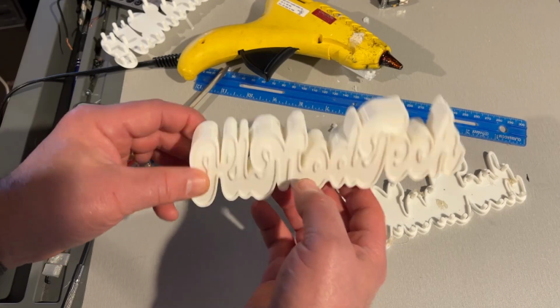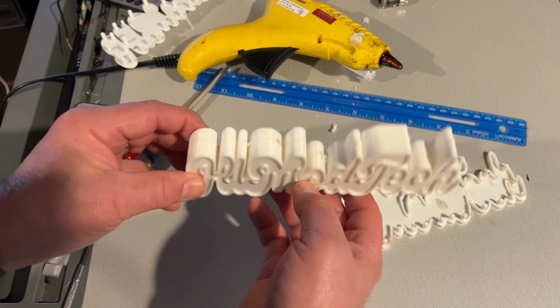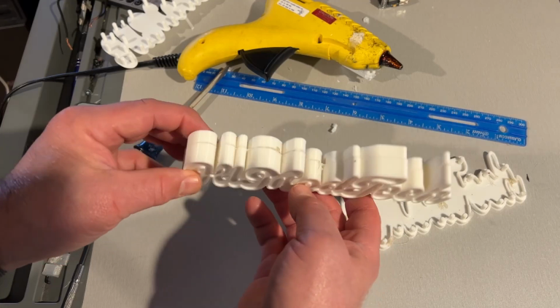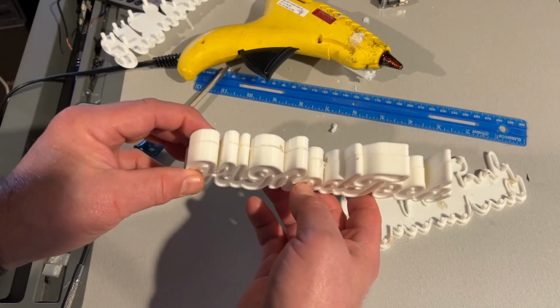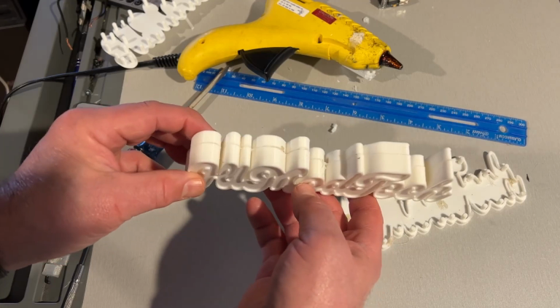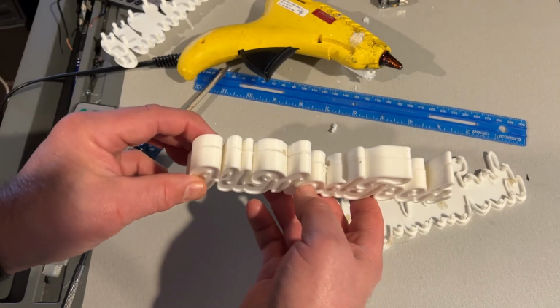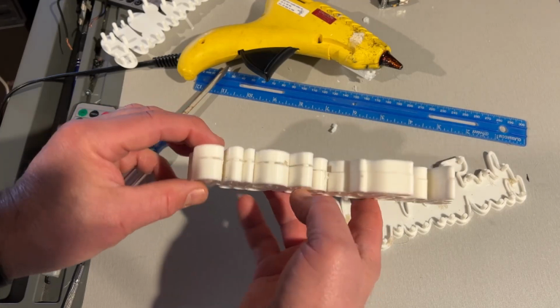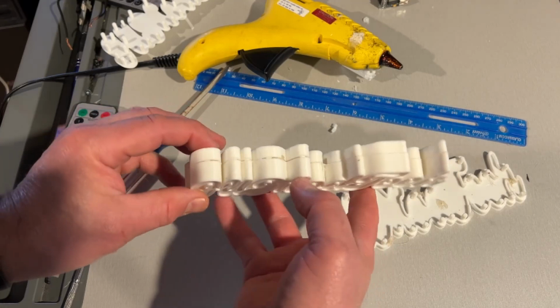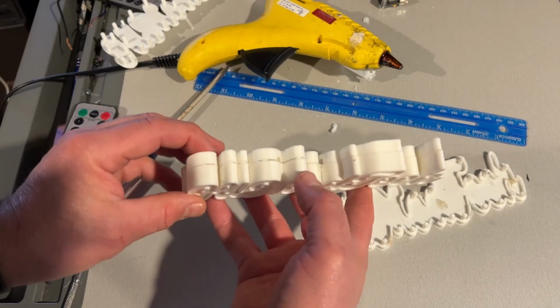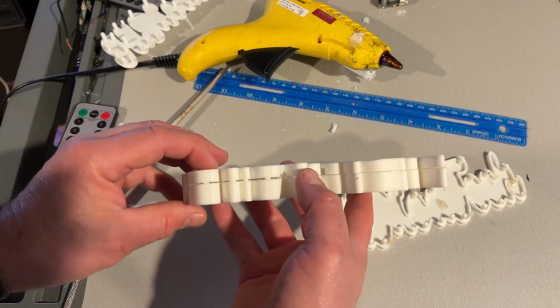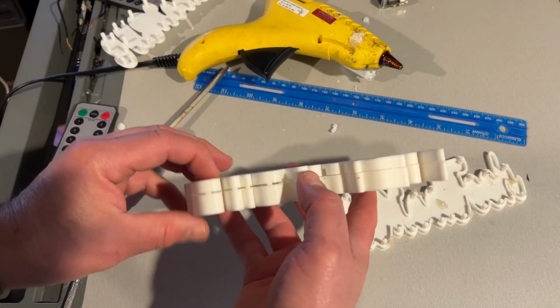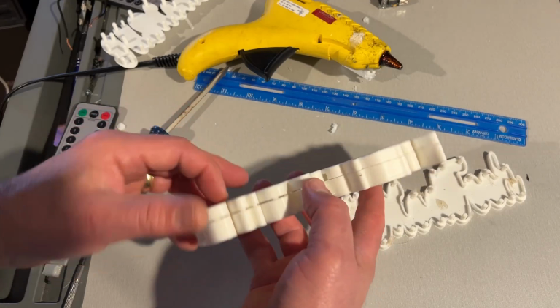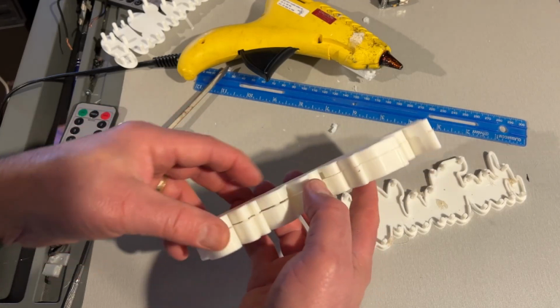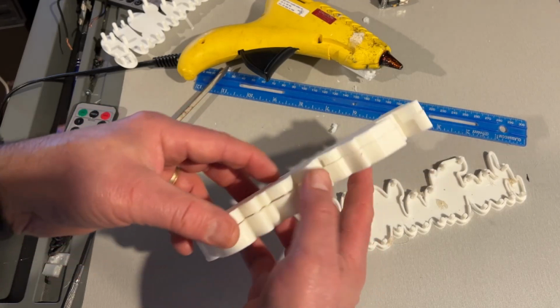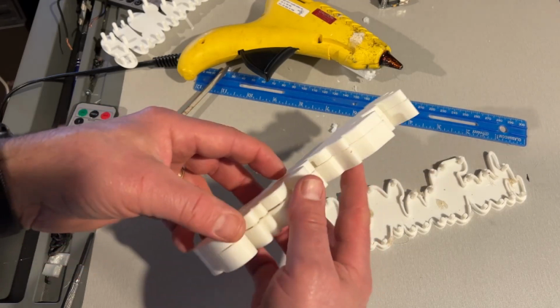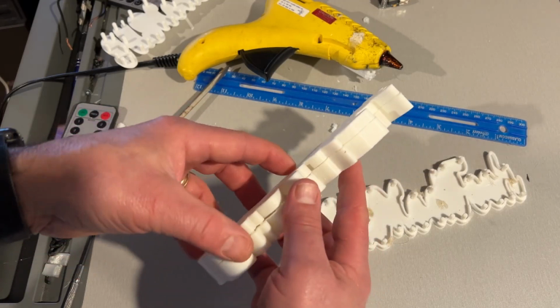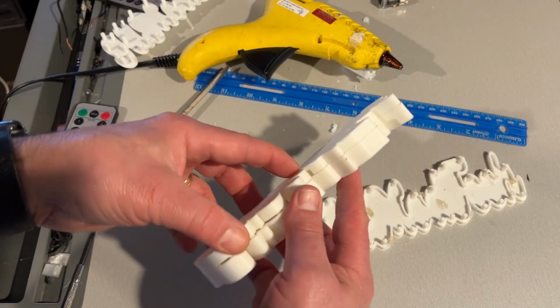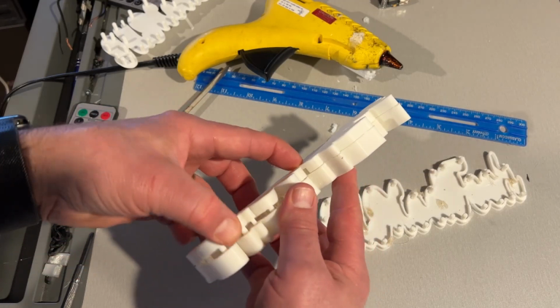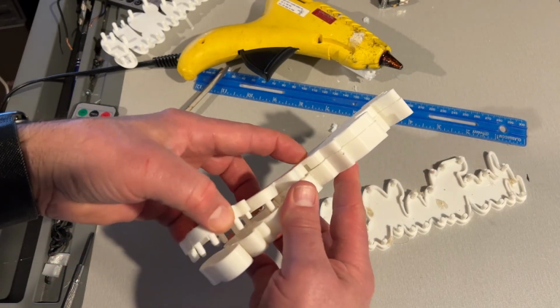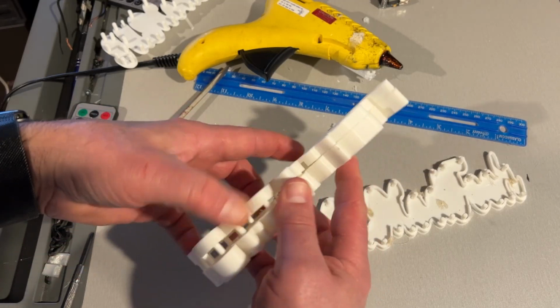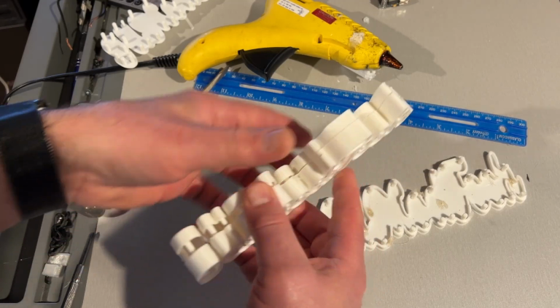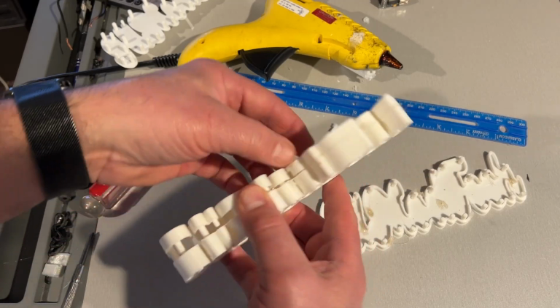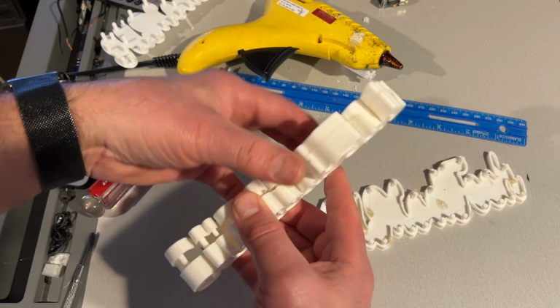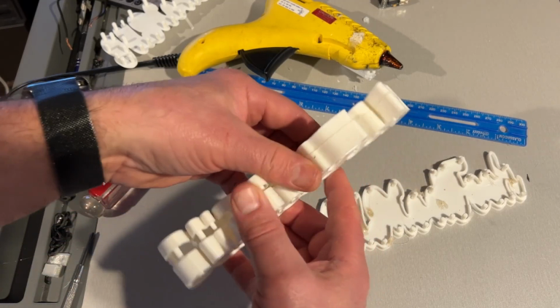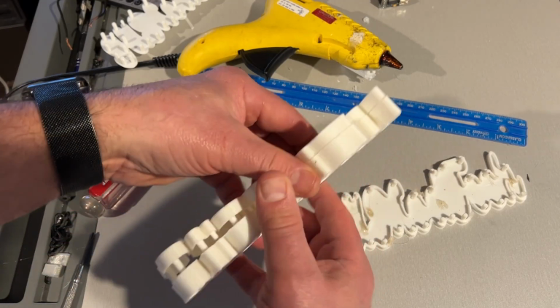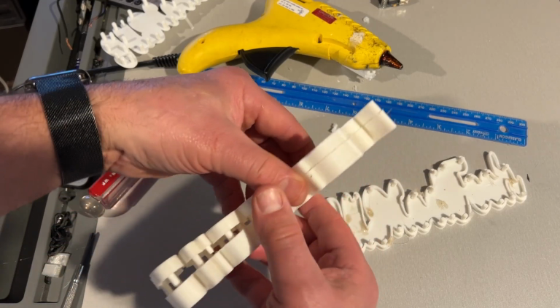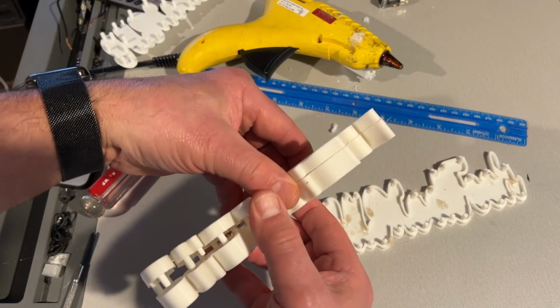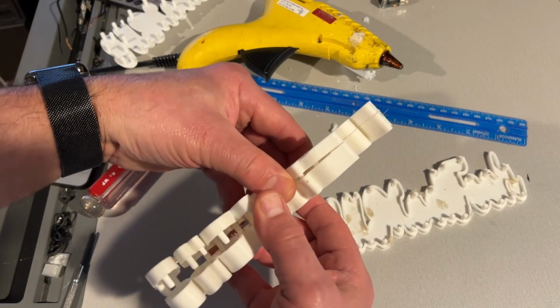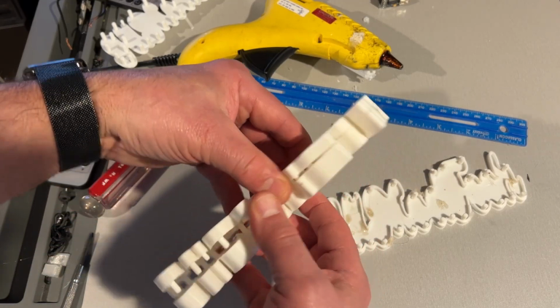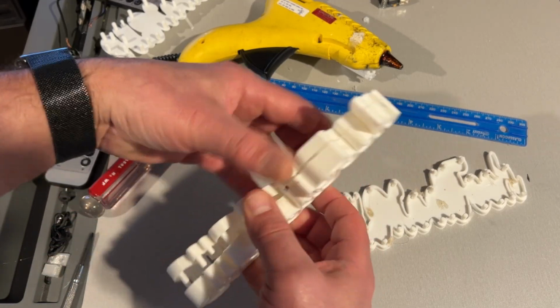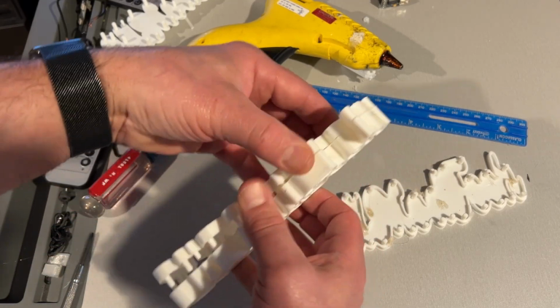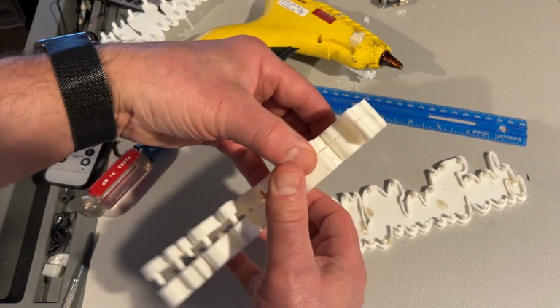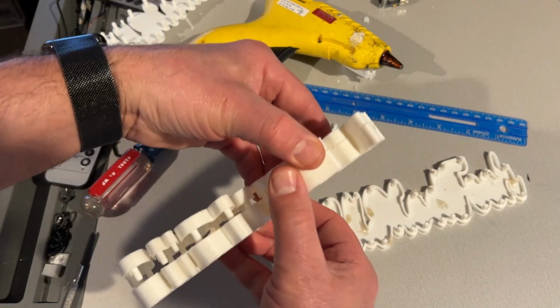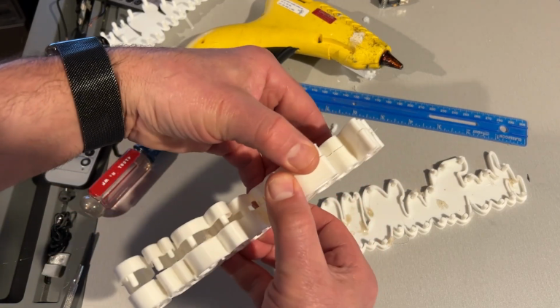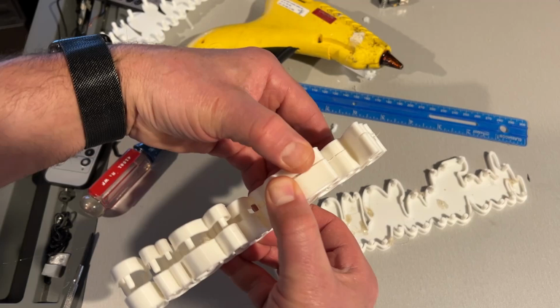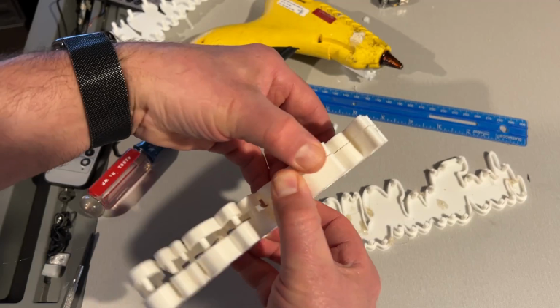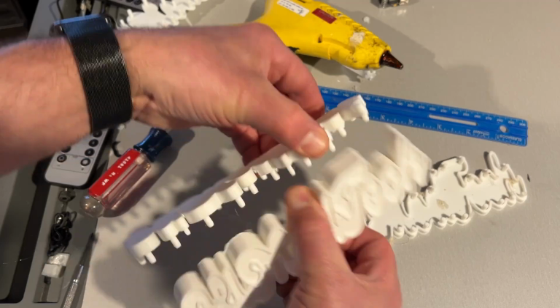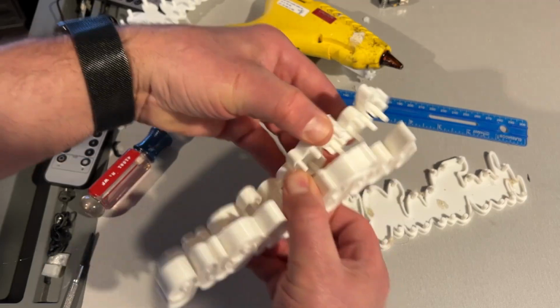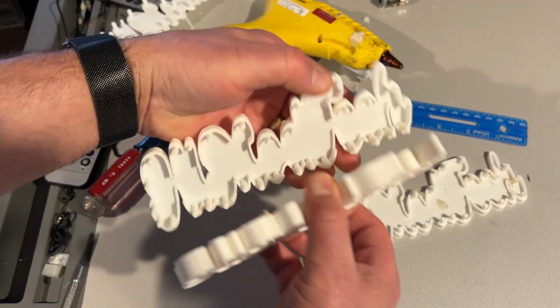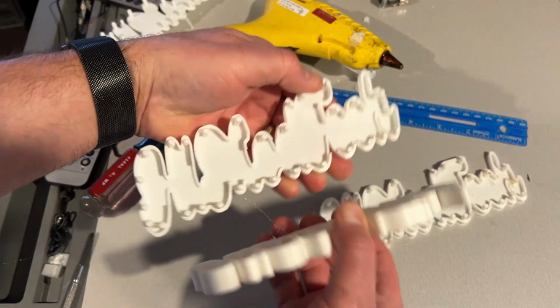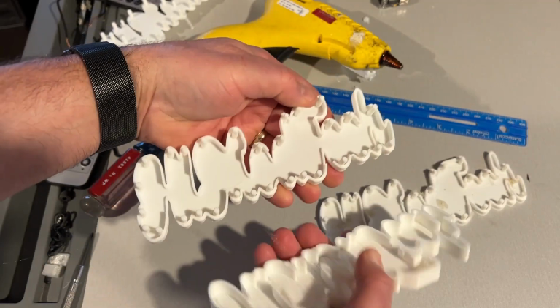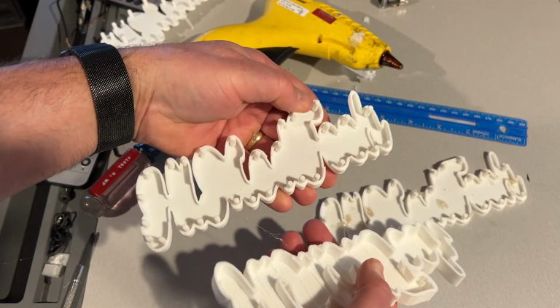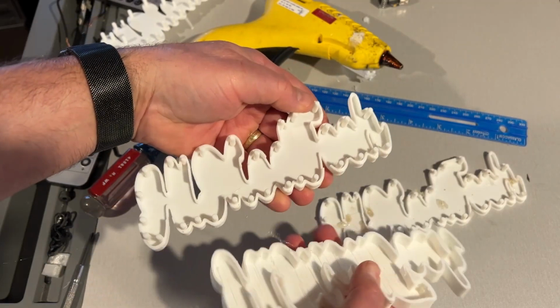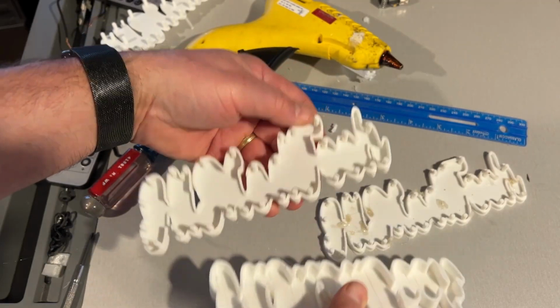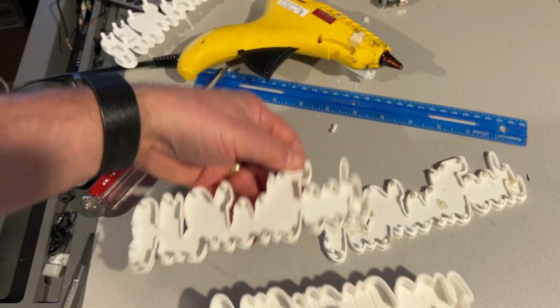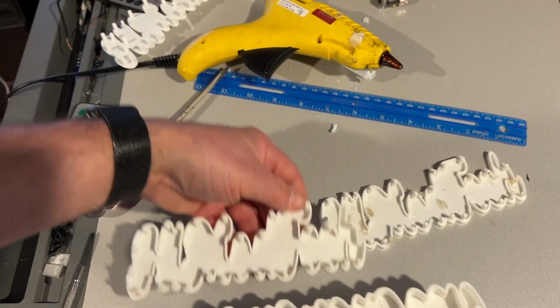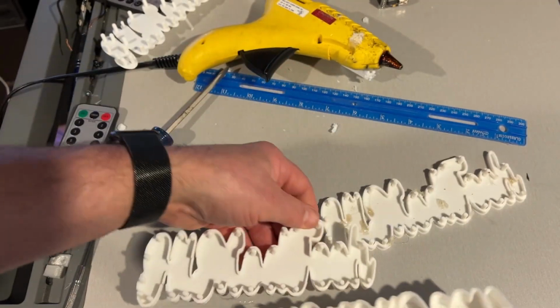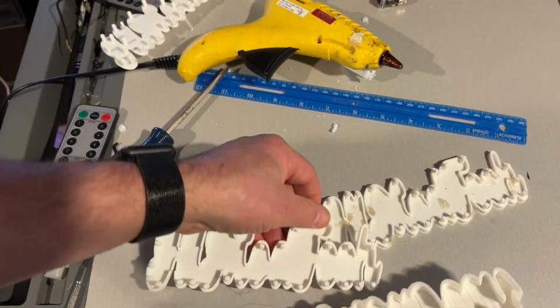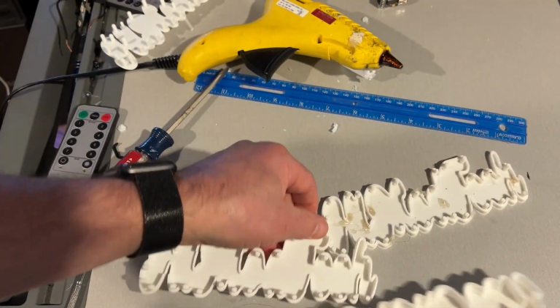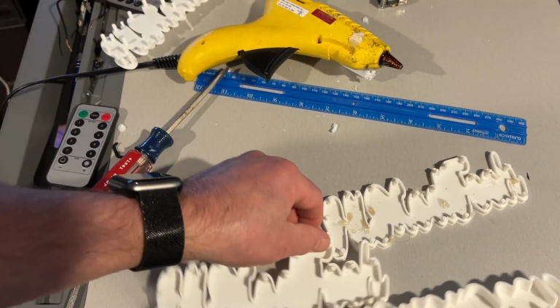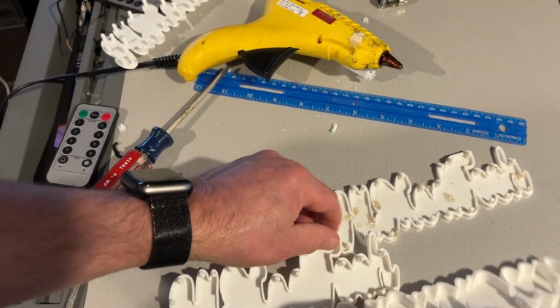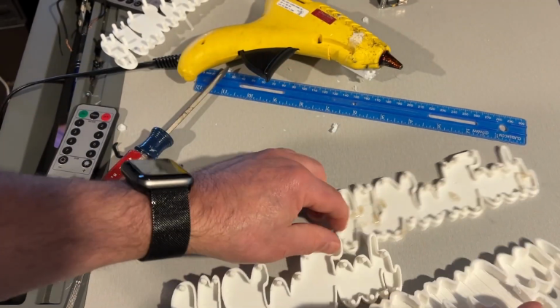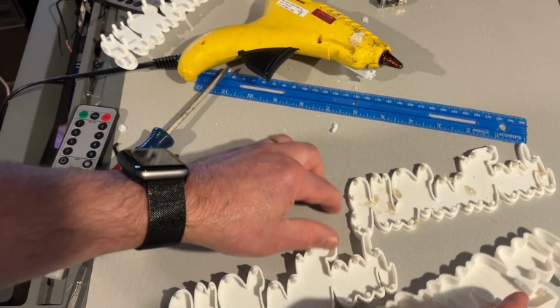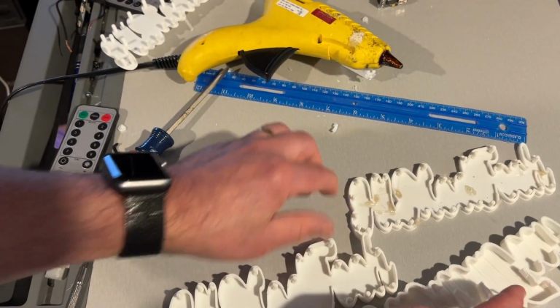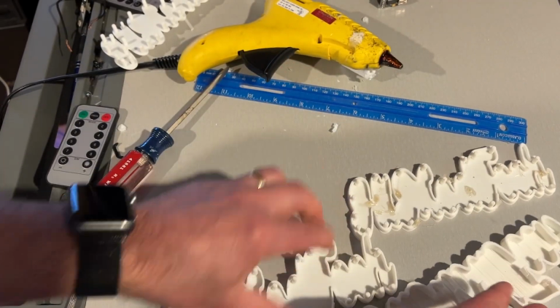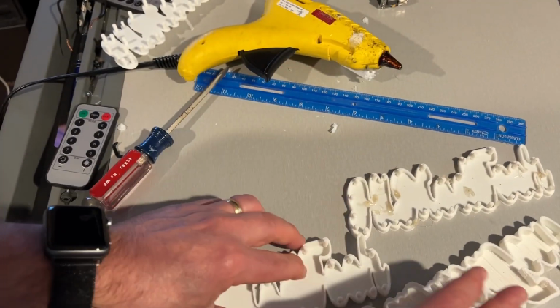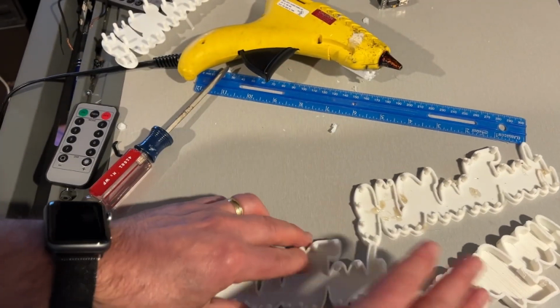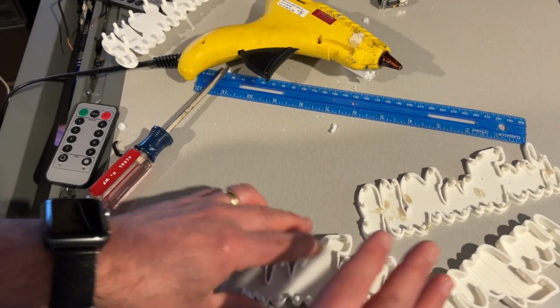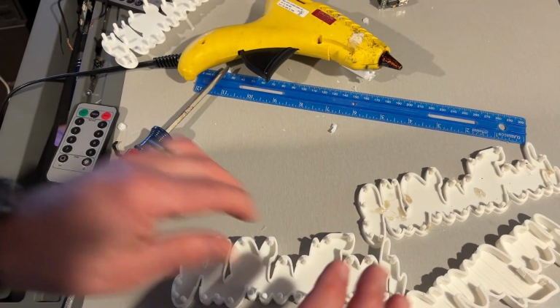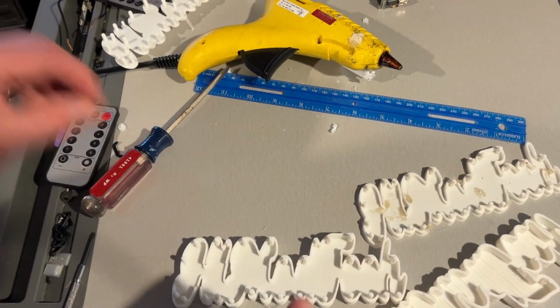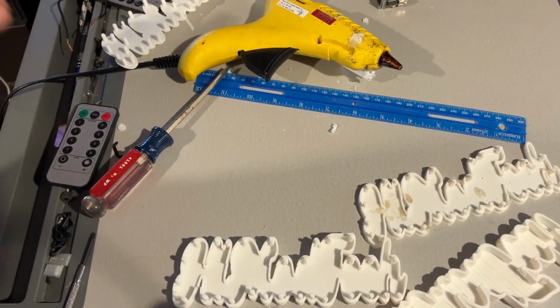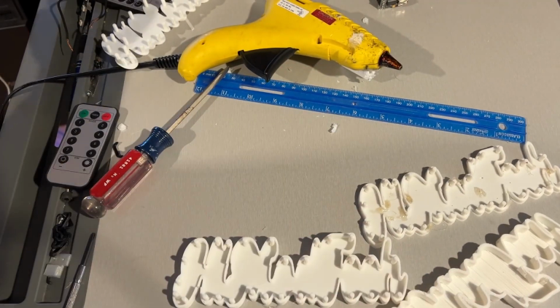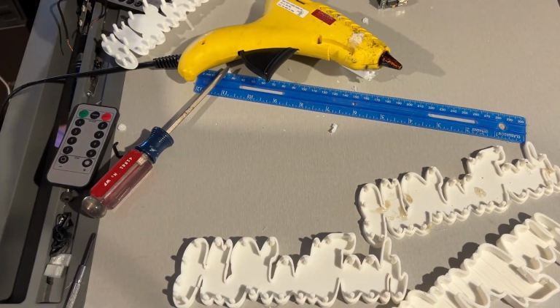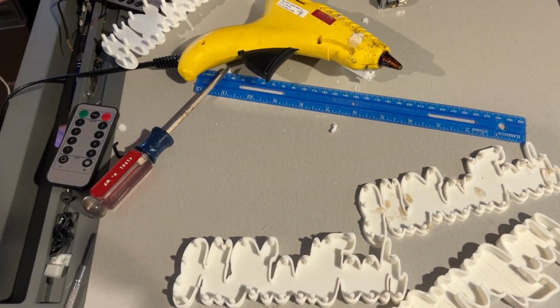I do want to highlight how slick I think the system is — the Tinkercad SVG tool makes this so darn slick.